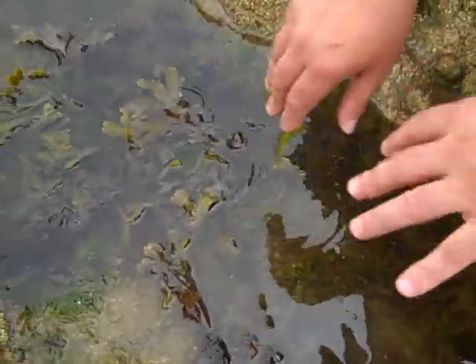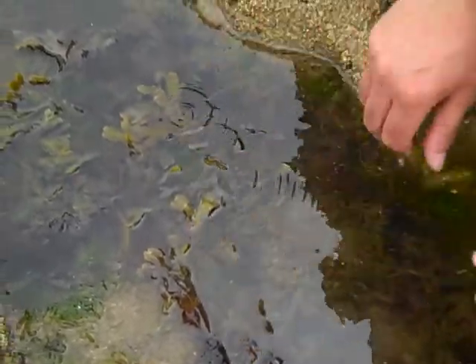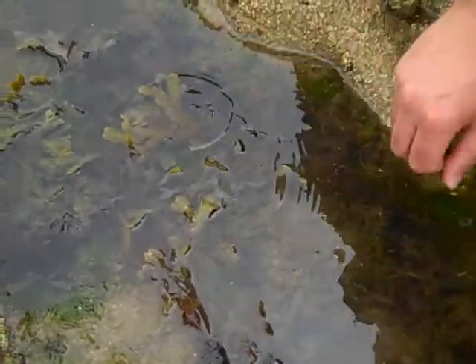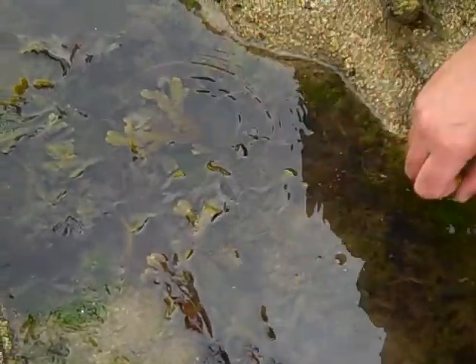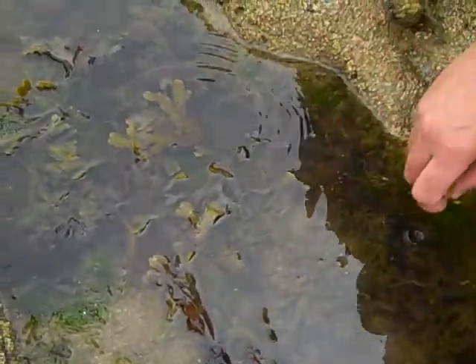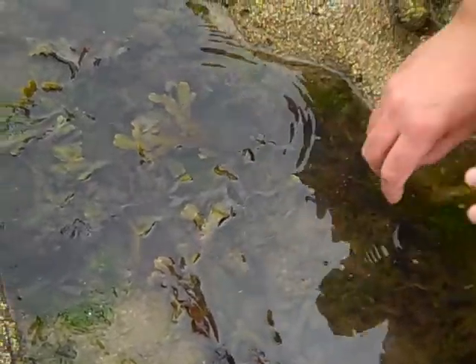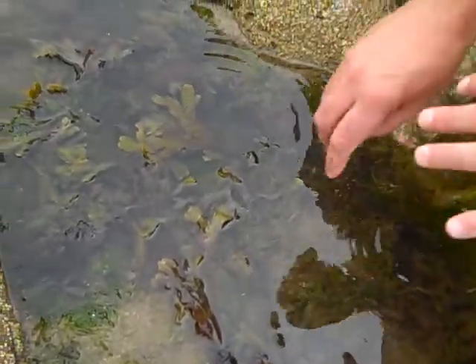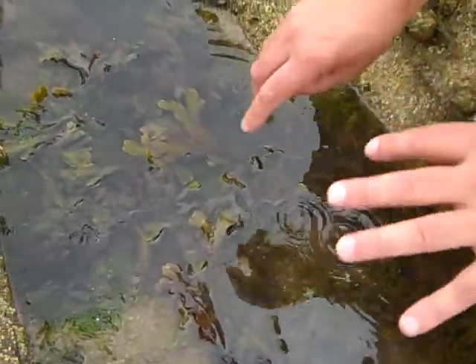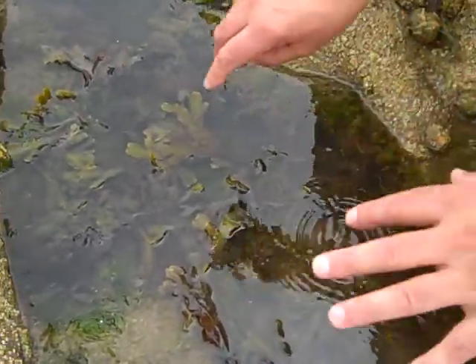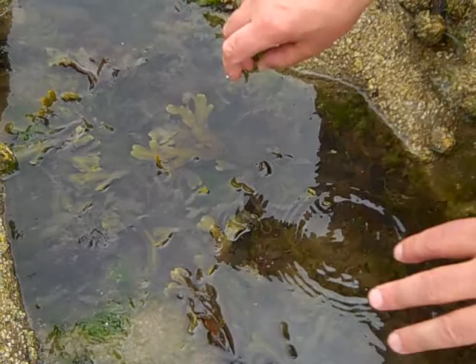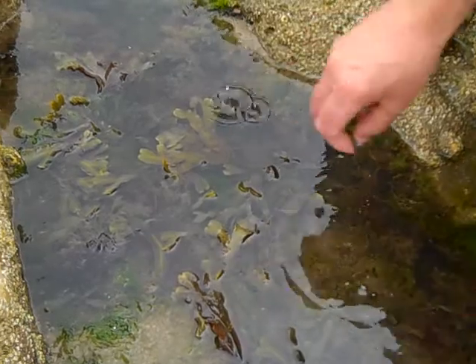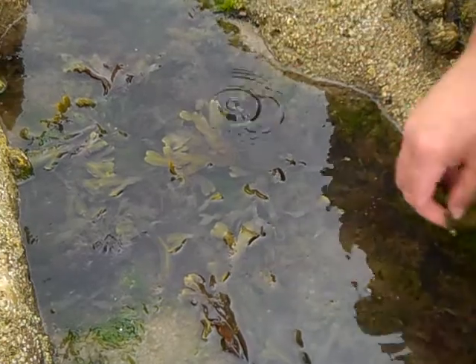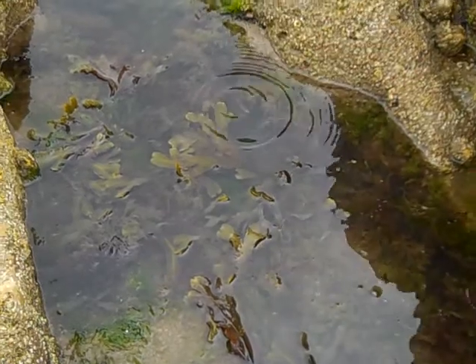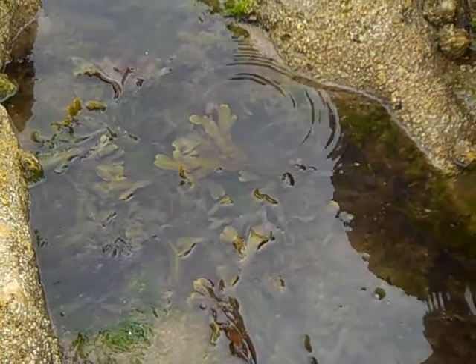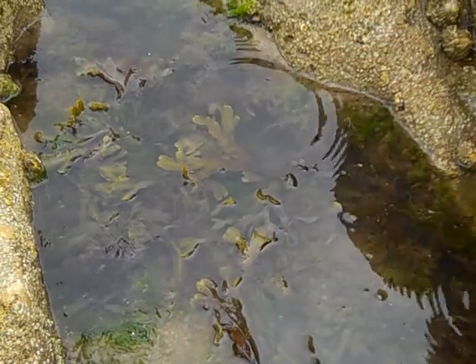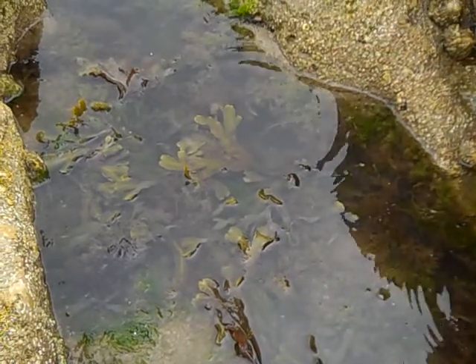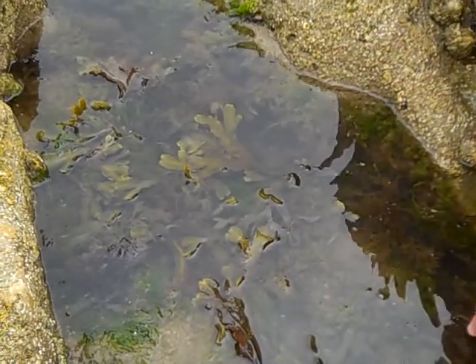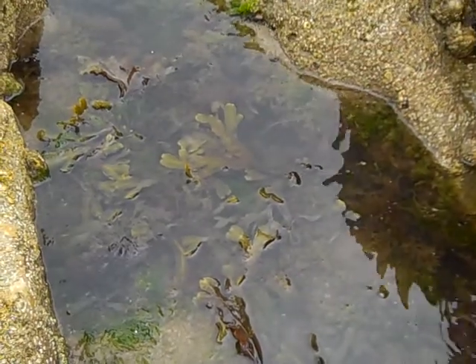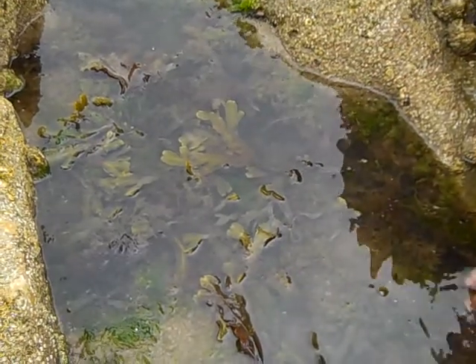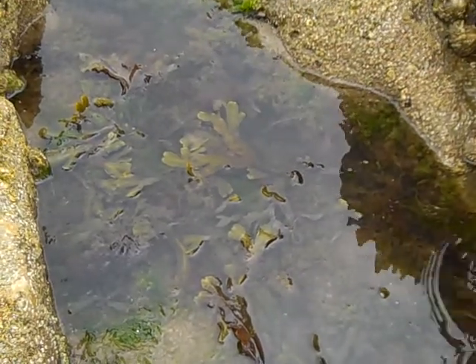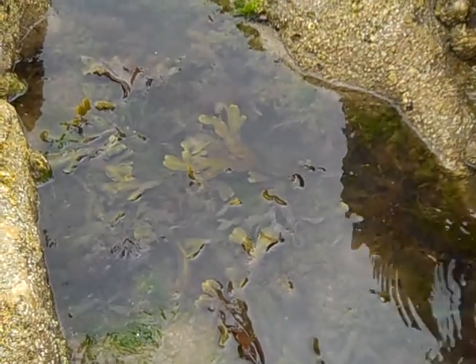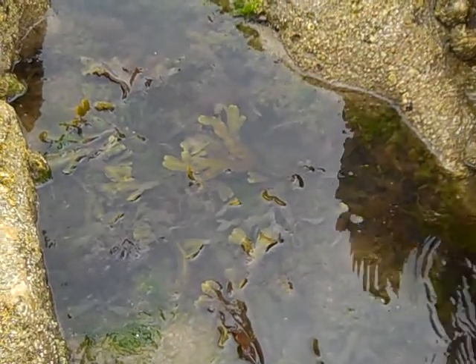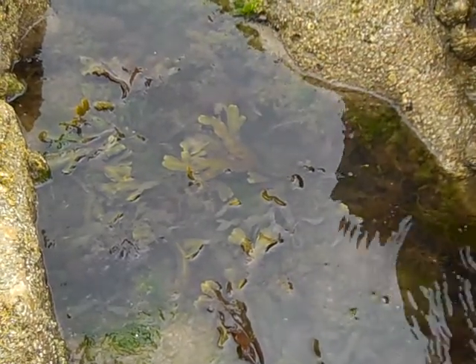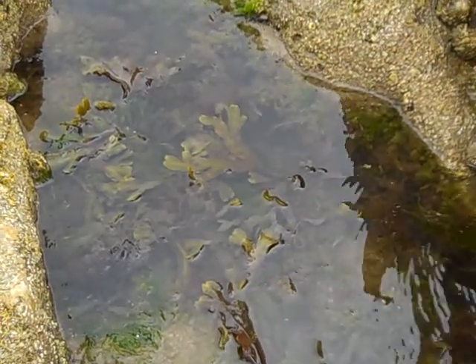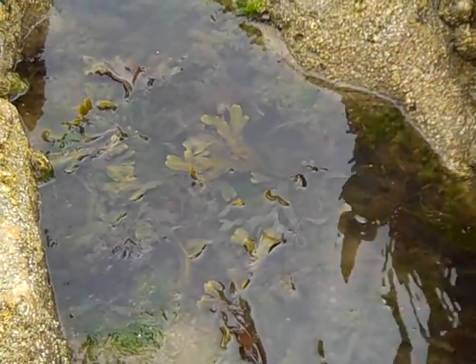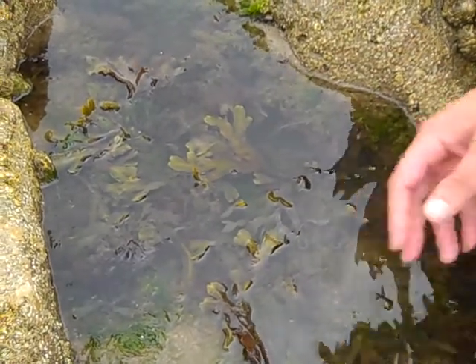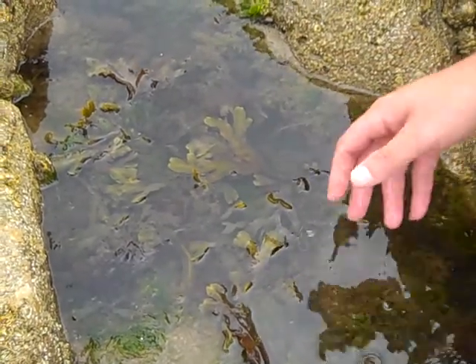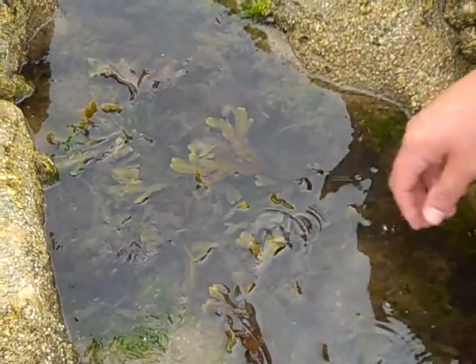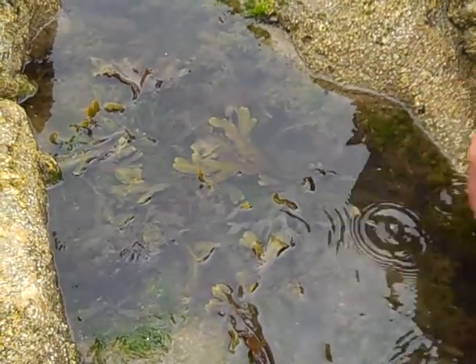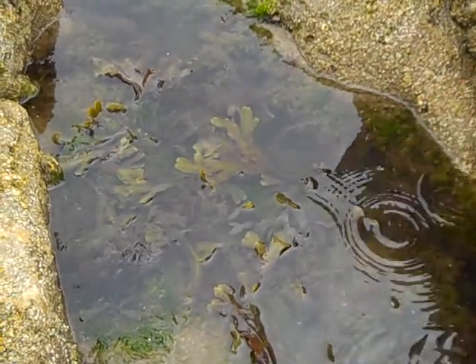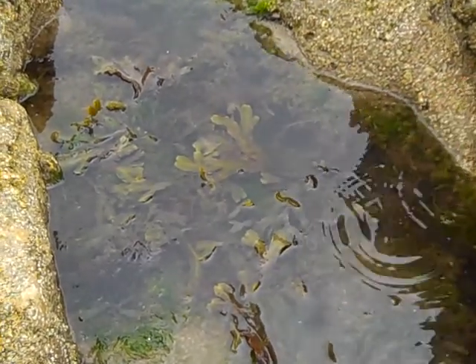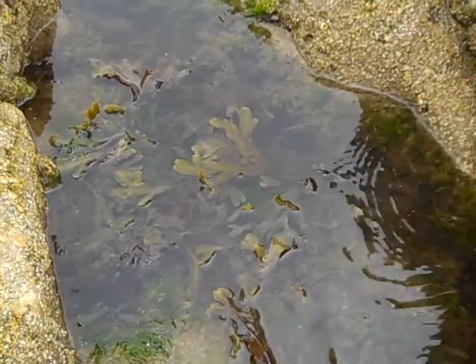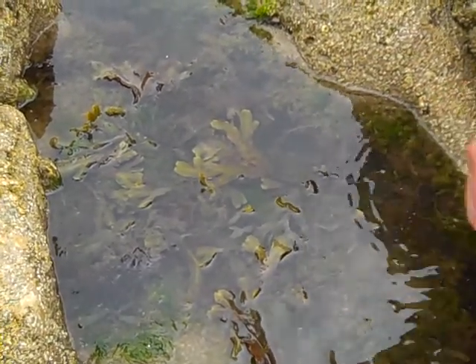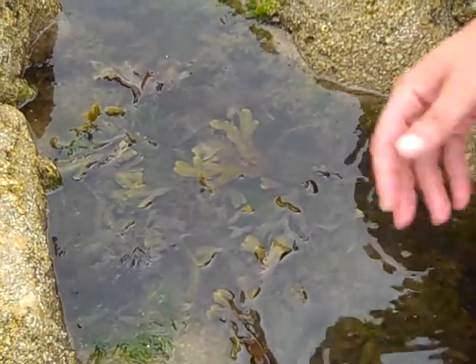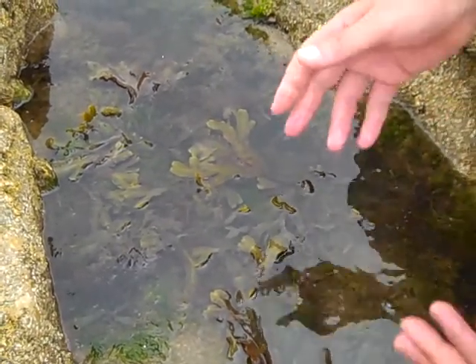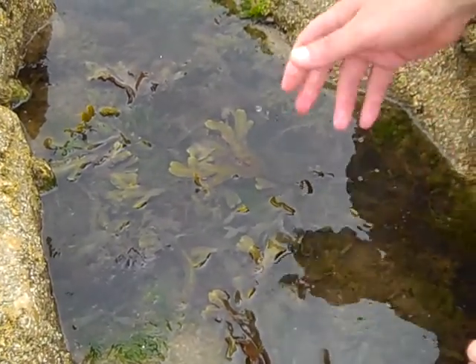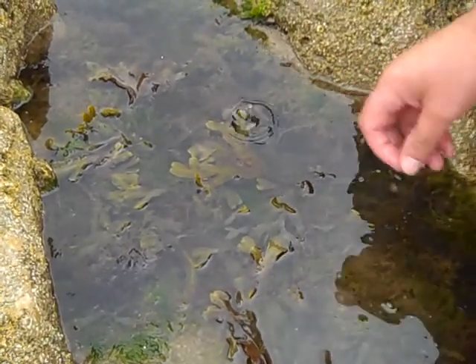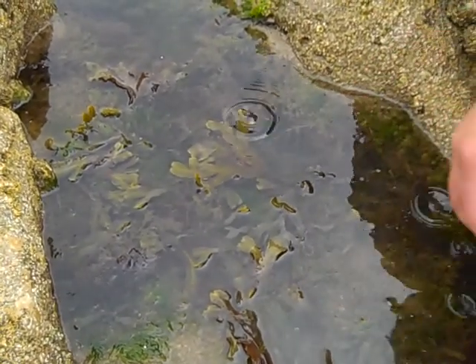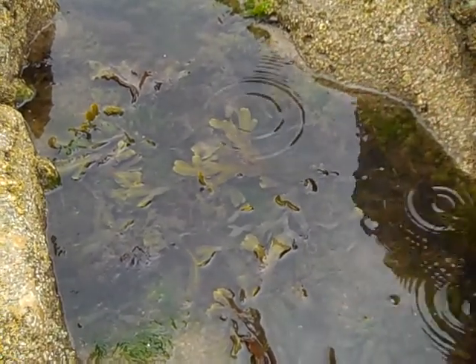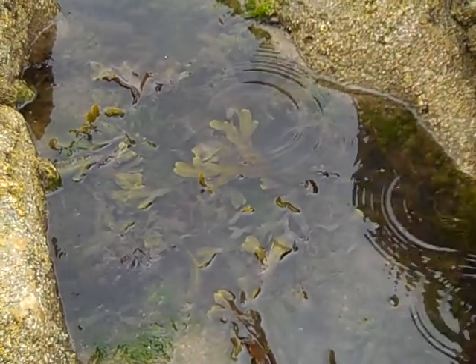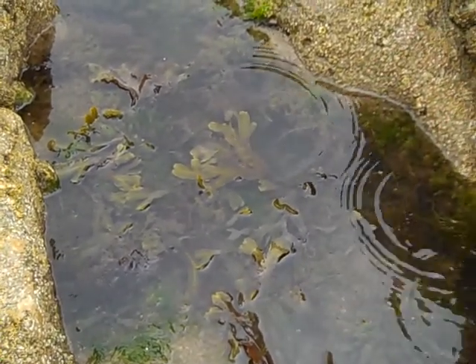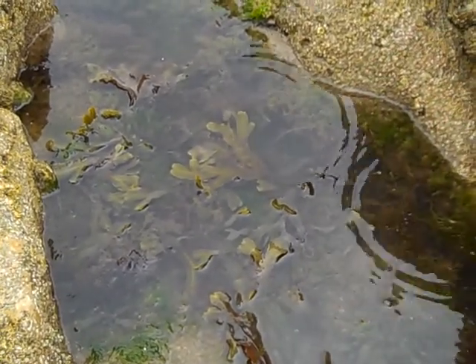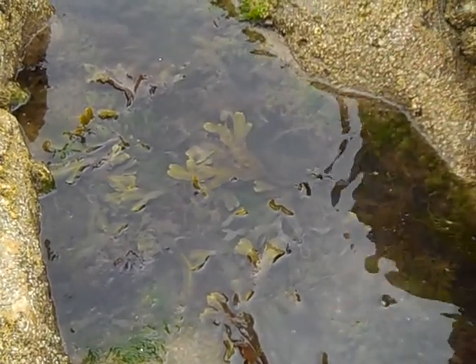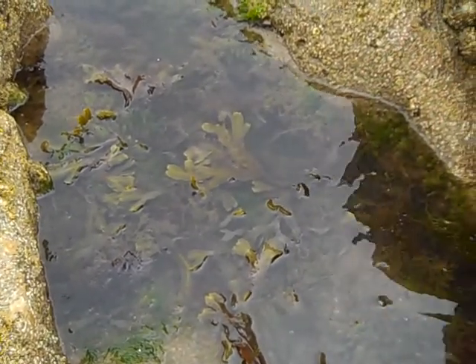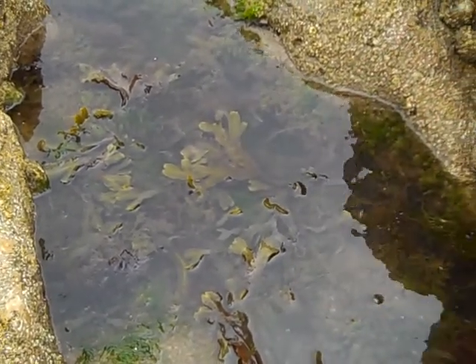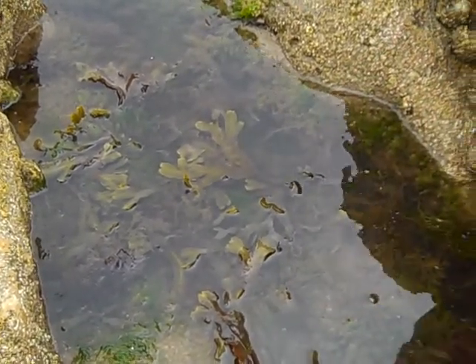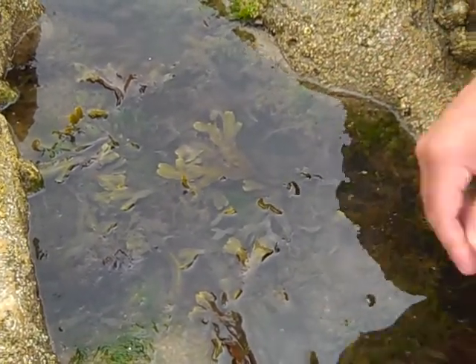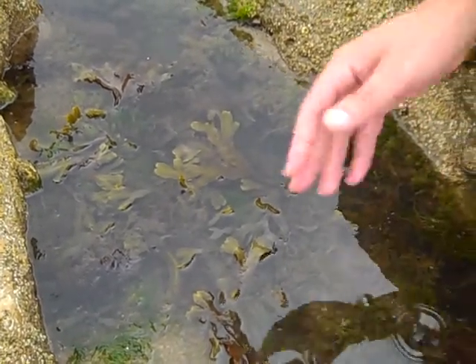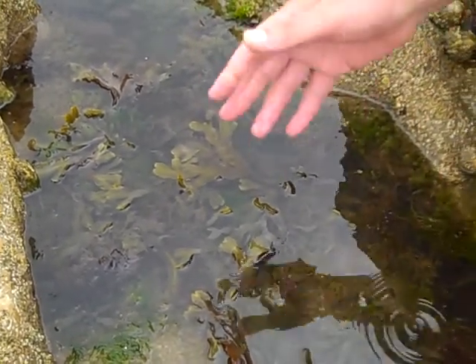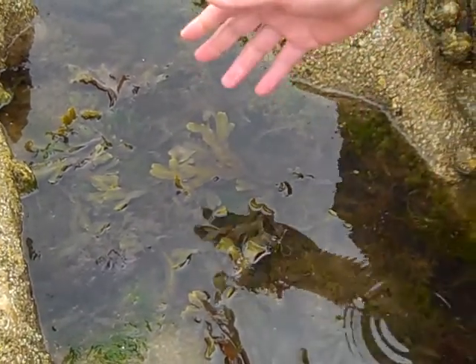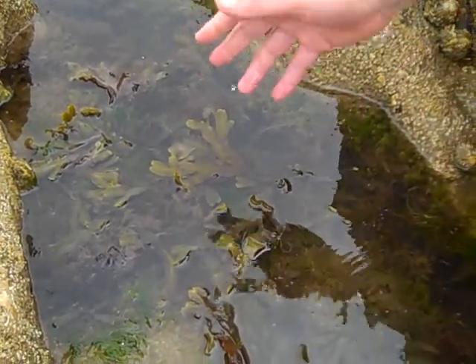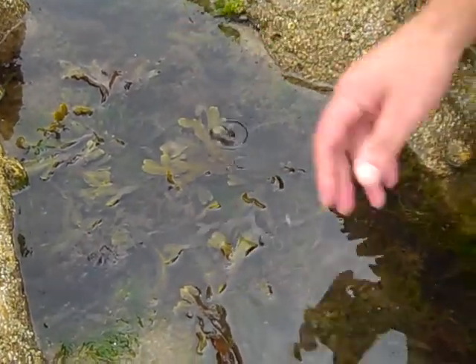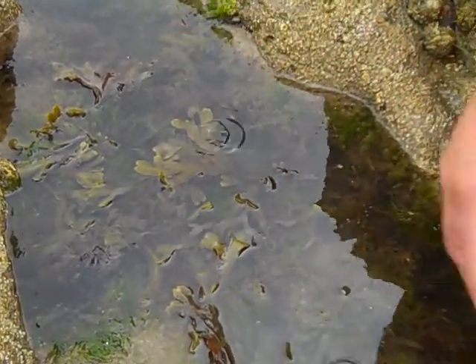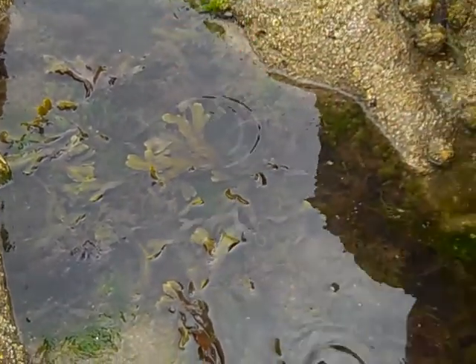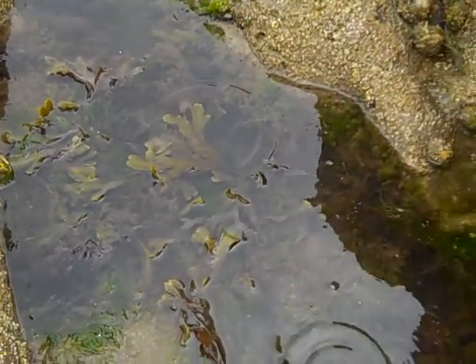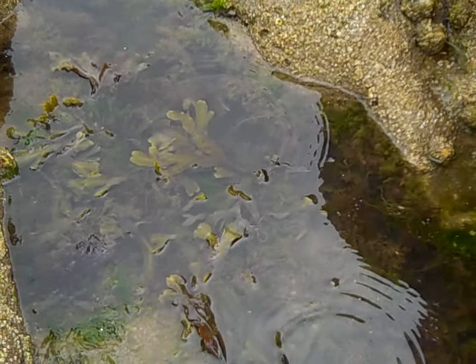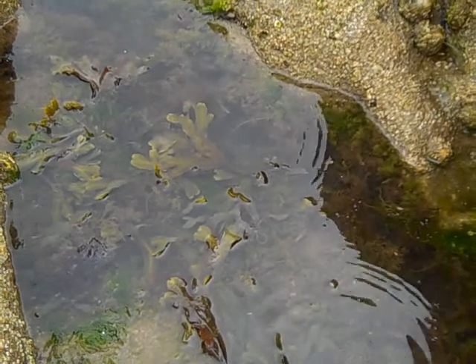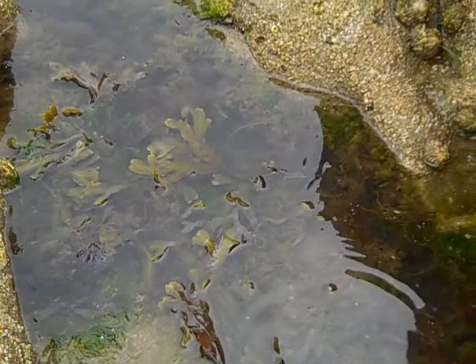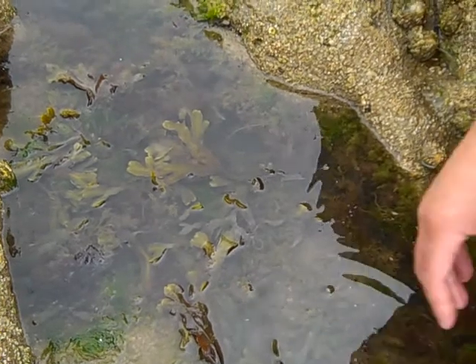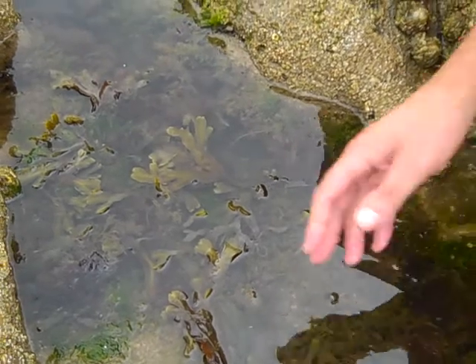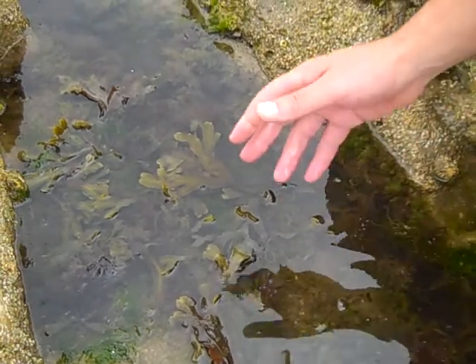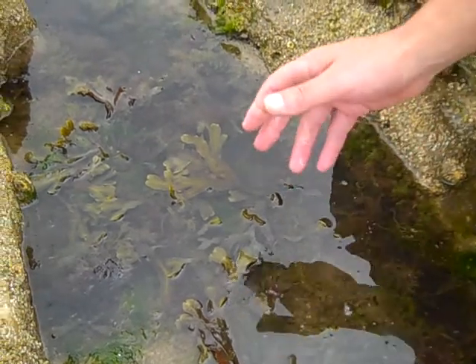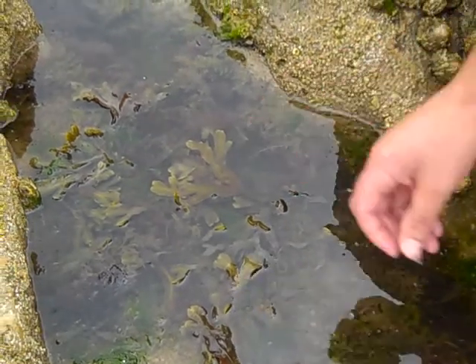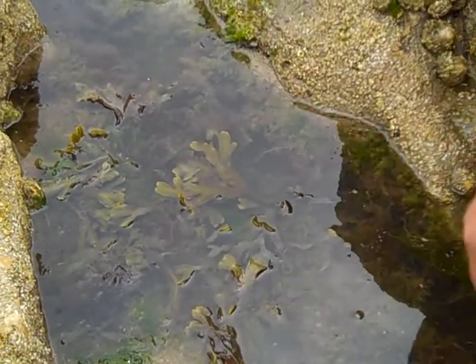And if we looked under that seaweed we'd find a whole range of animals: grazing mollusks, prawns and shrimps, maybe even the odd crab and fish.